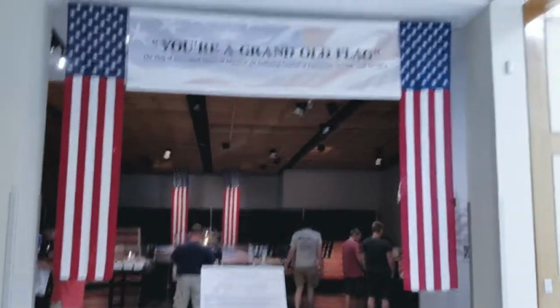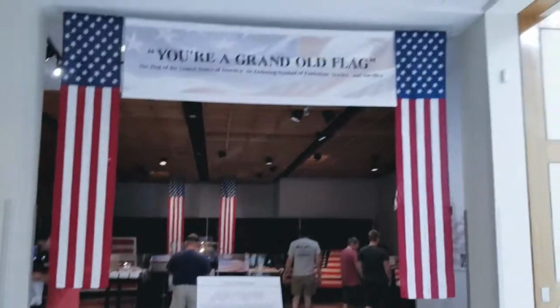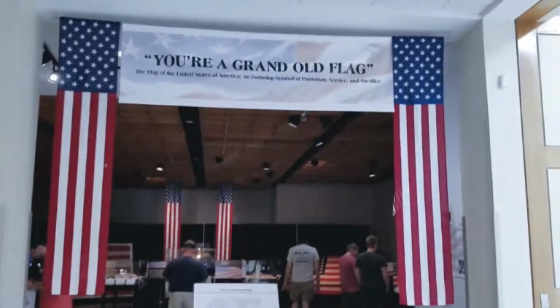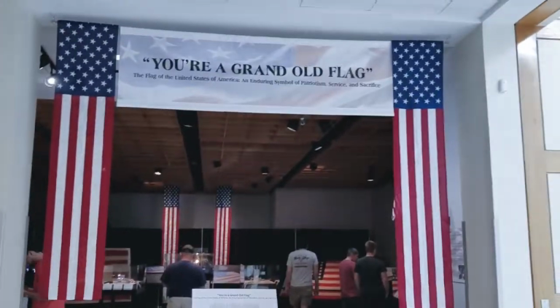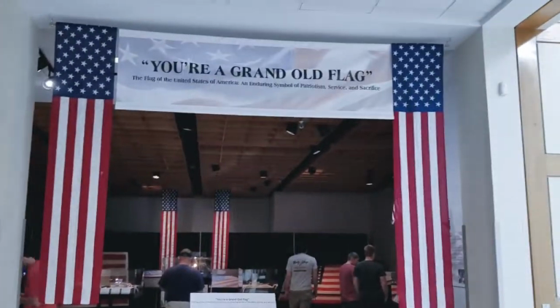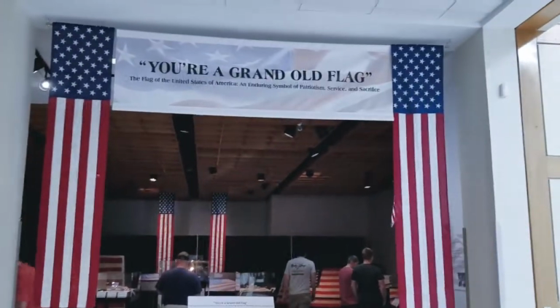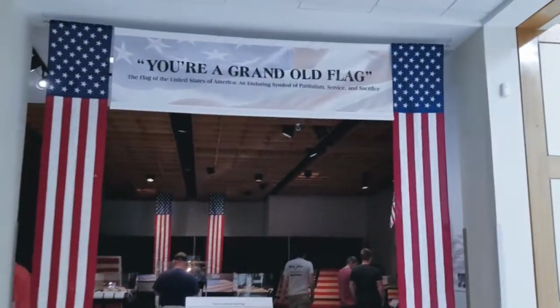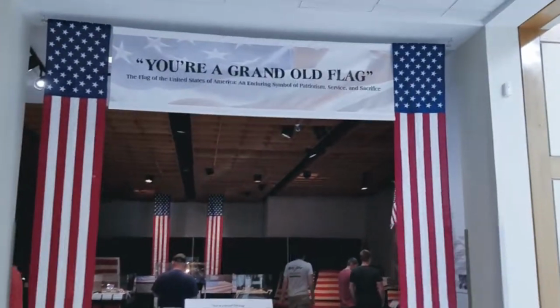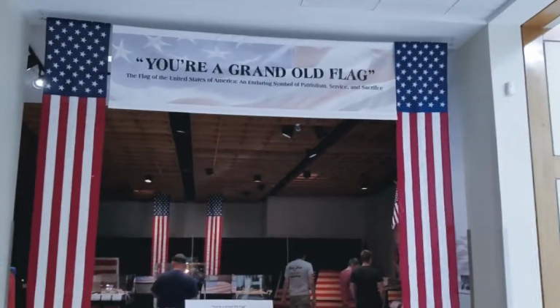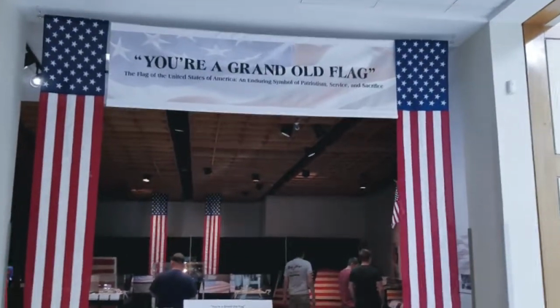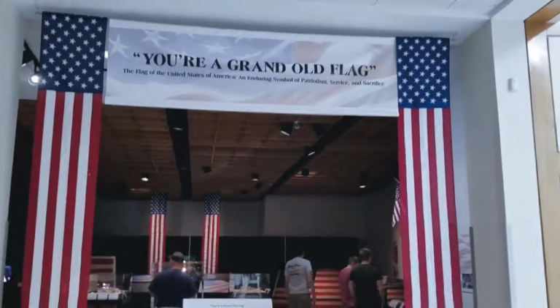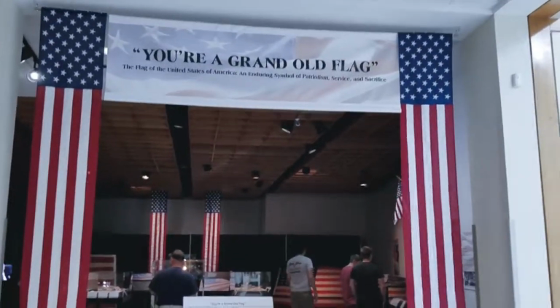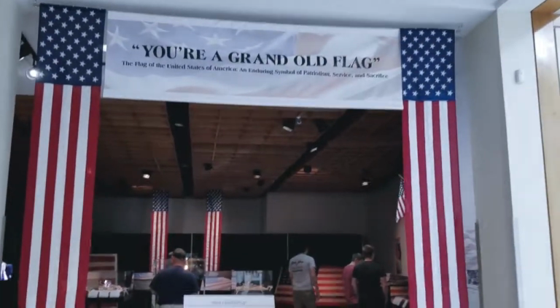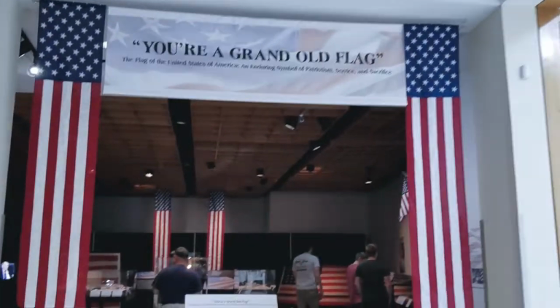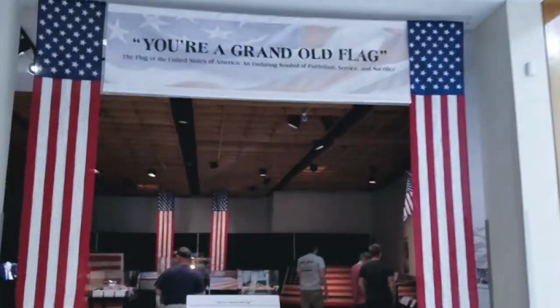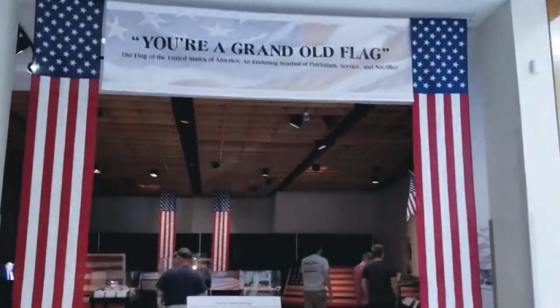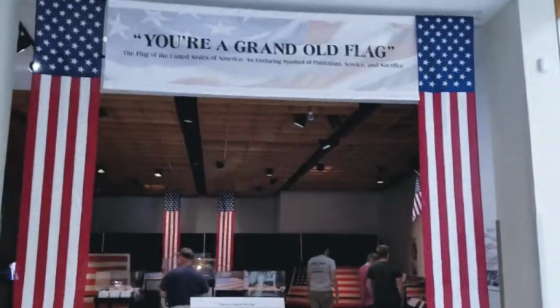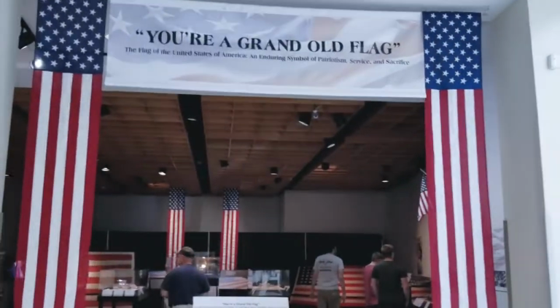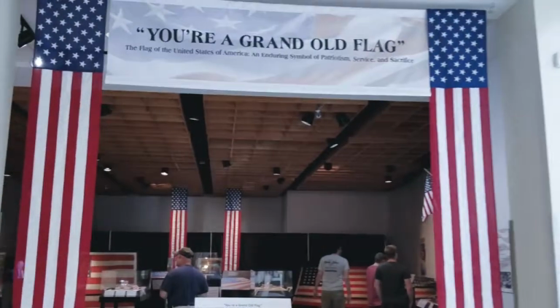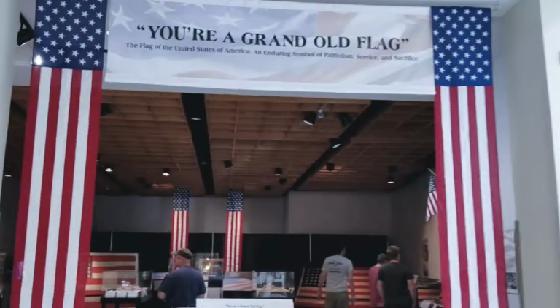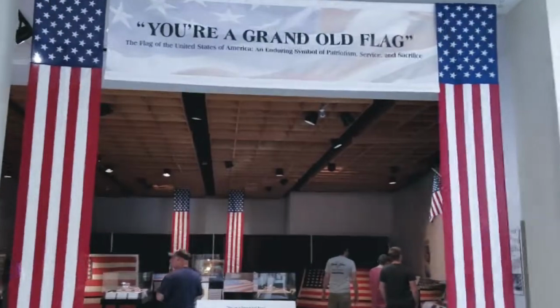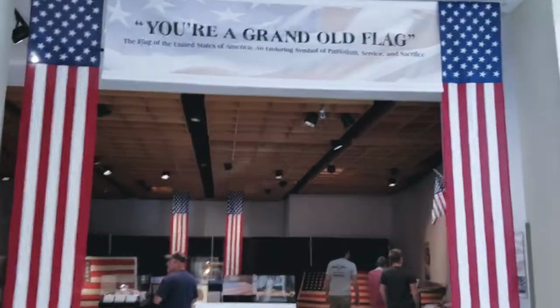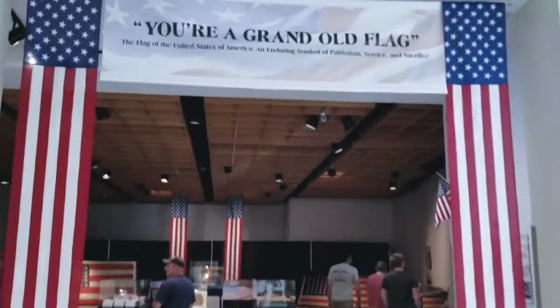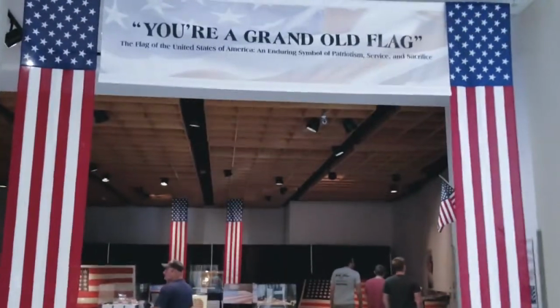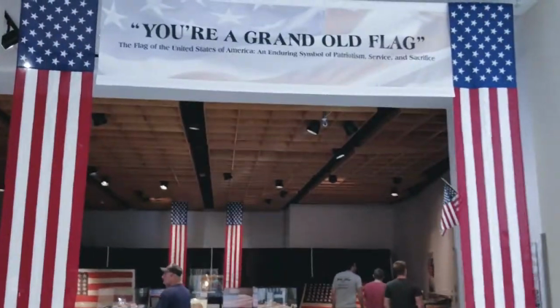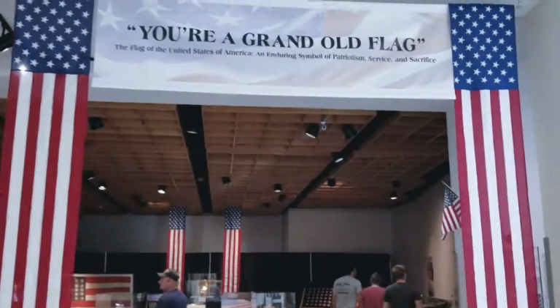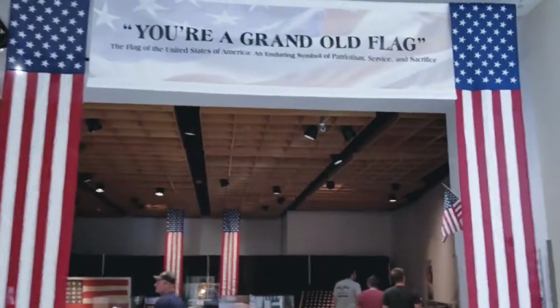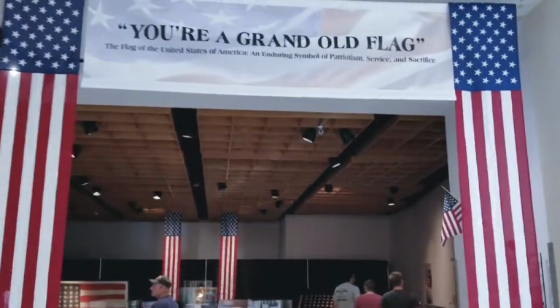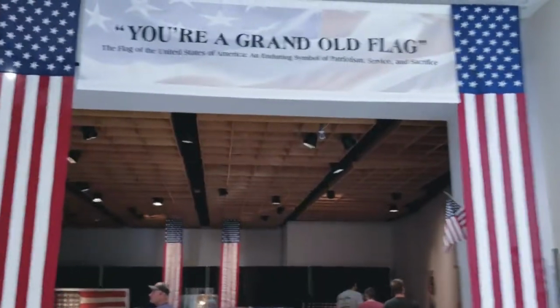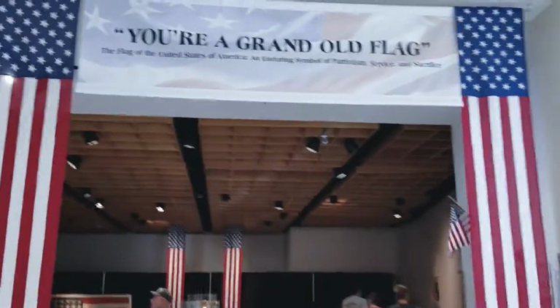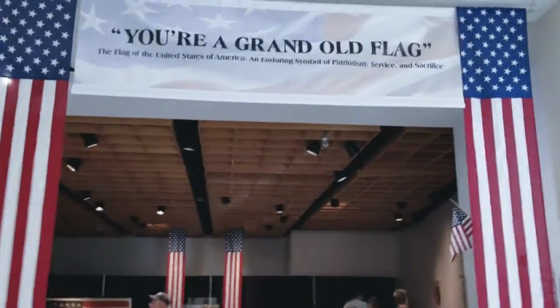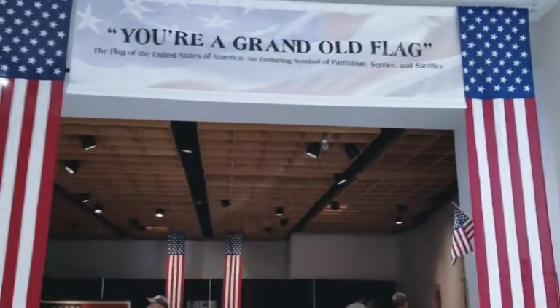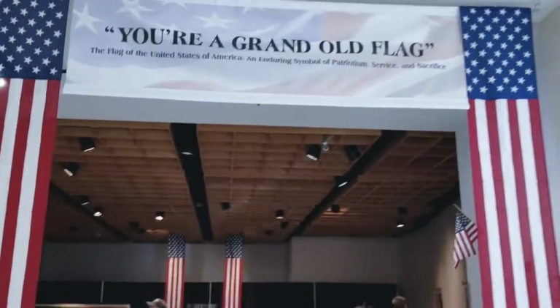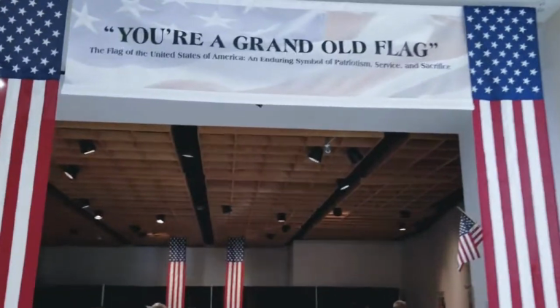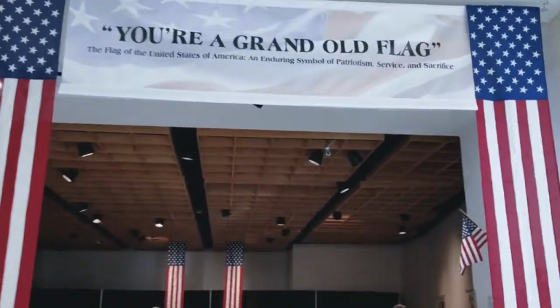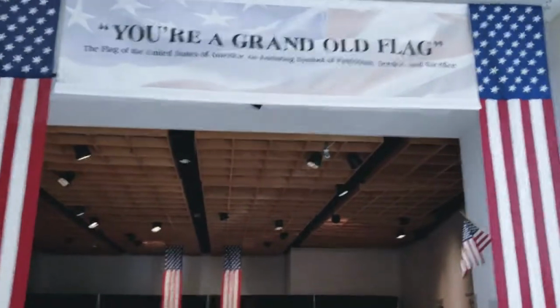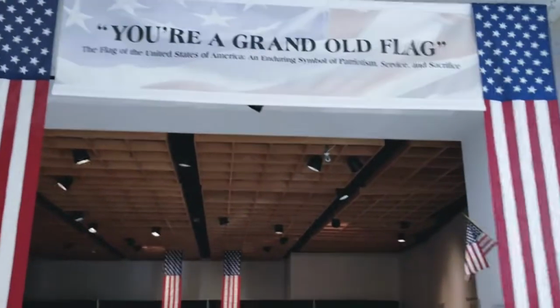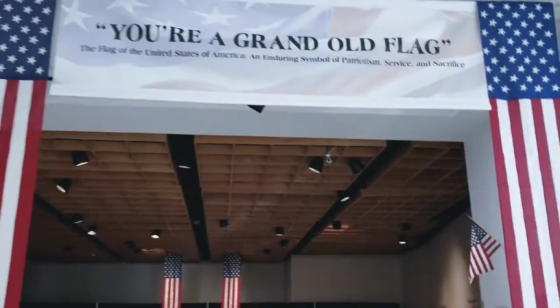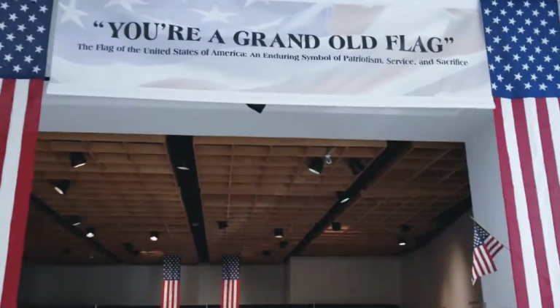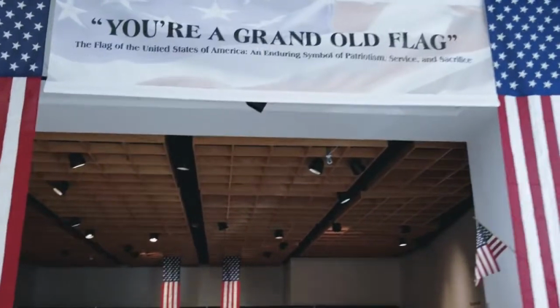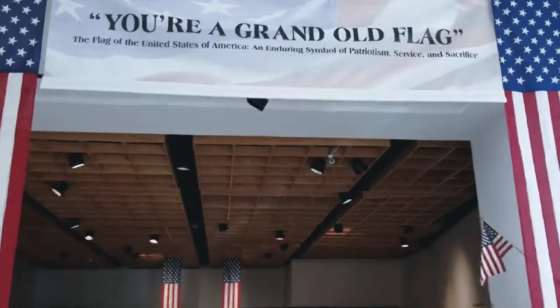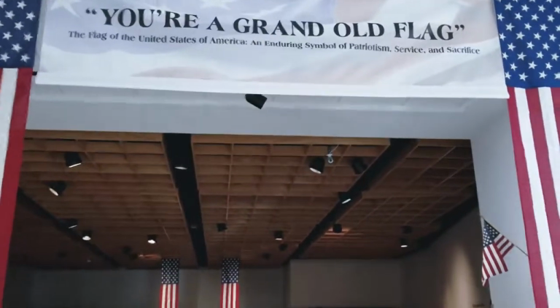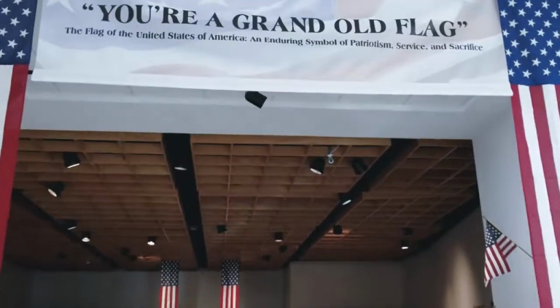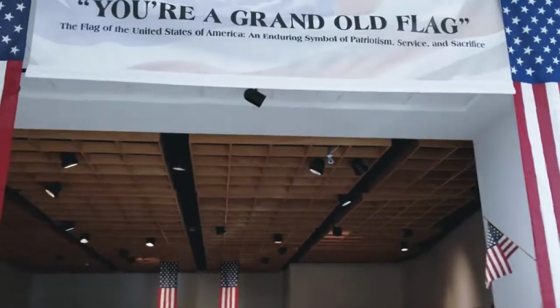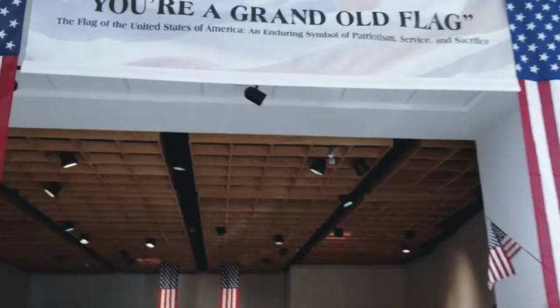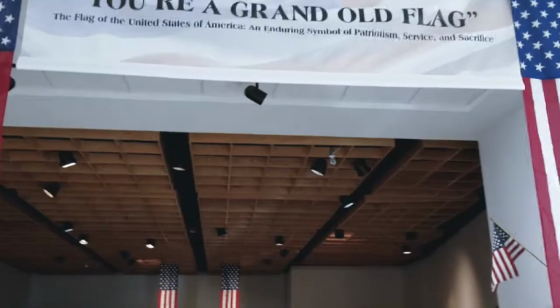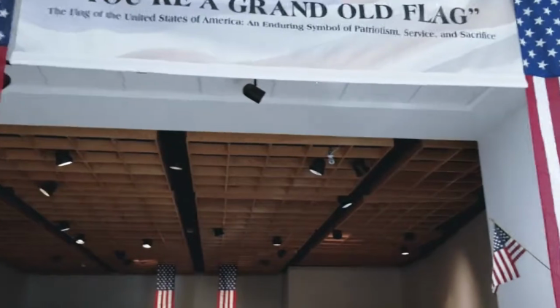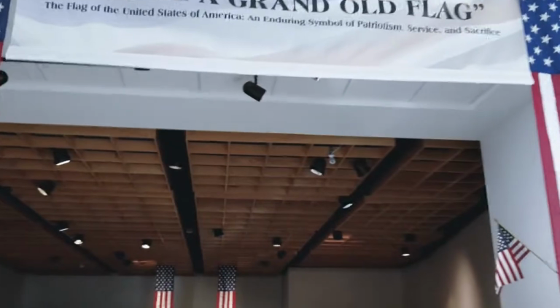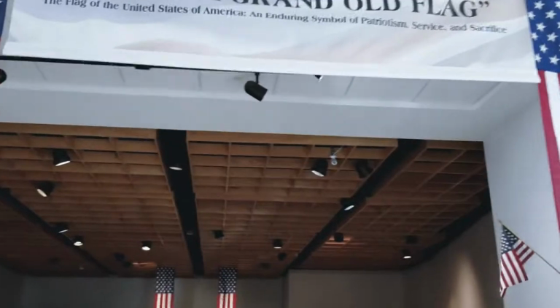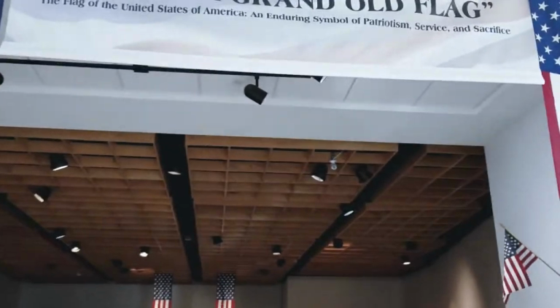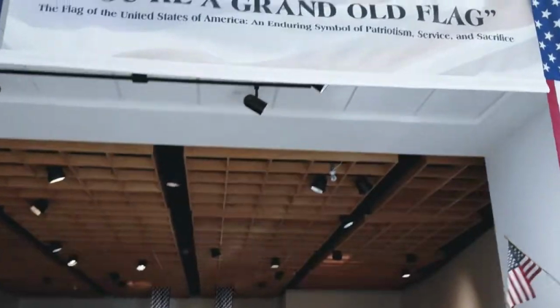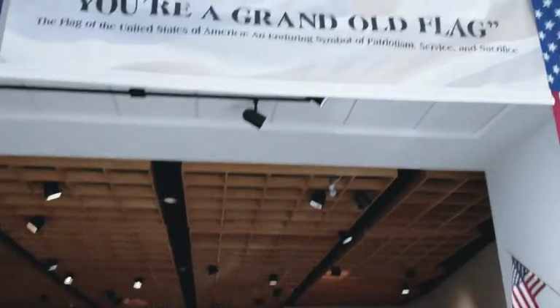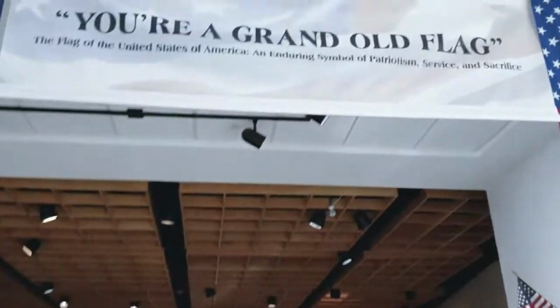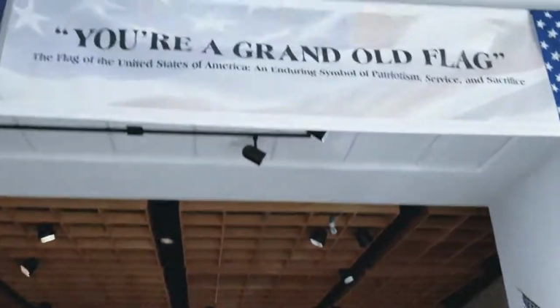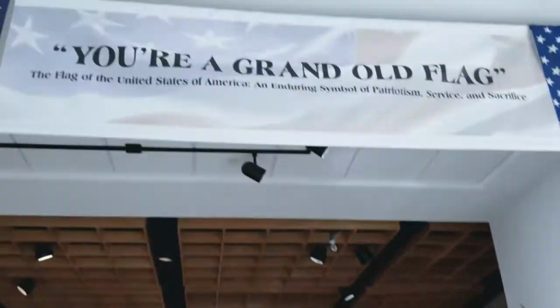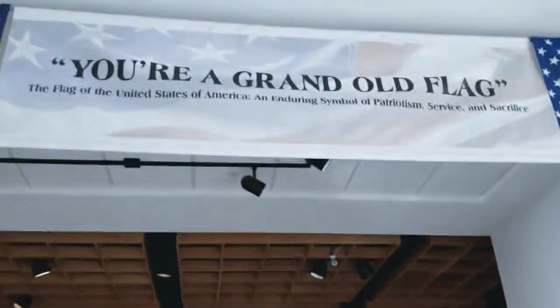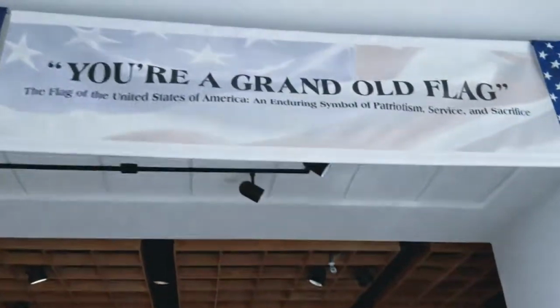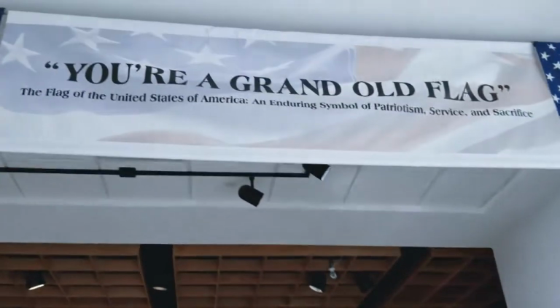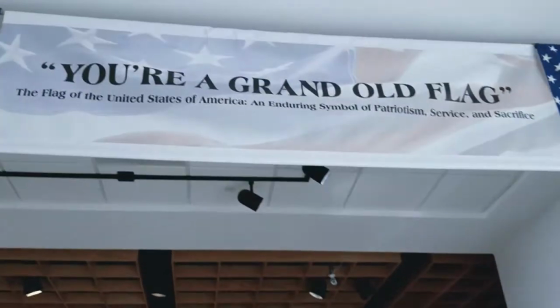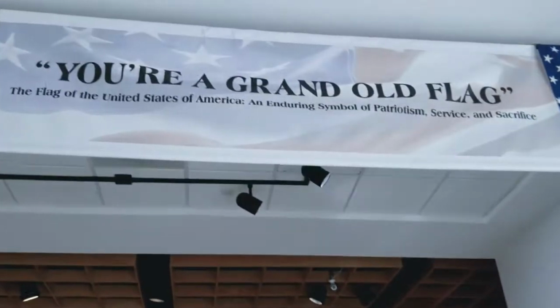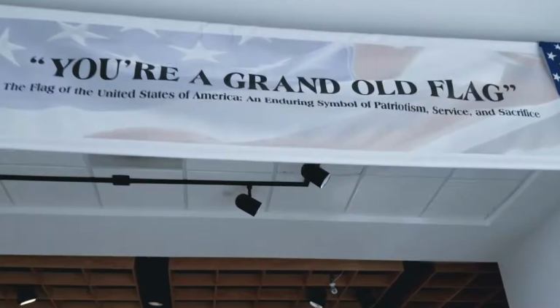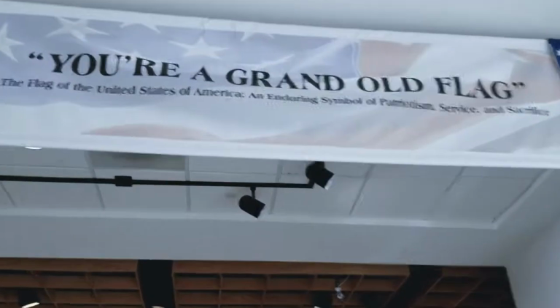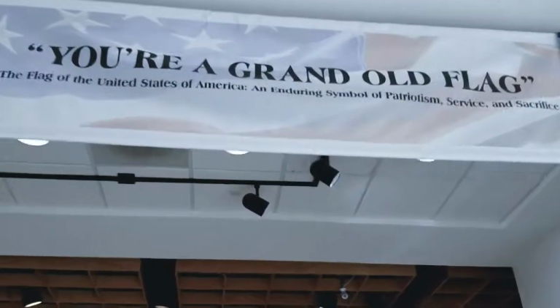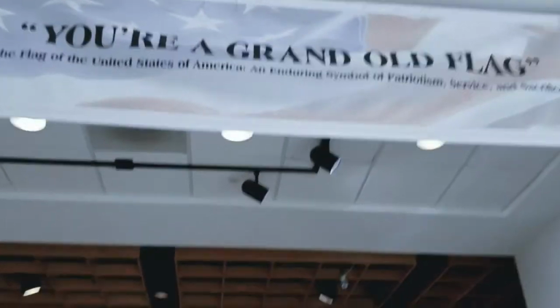Welcome to Attacking Adventures. We're about to go into the Grand Own Flag exhibit at the 82nd Airborne Museum.